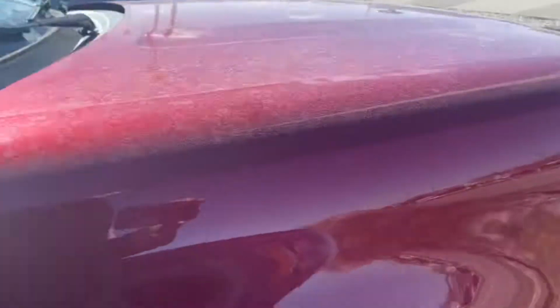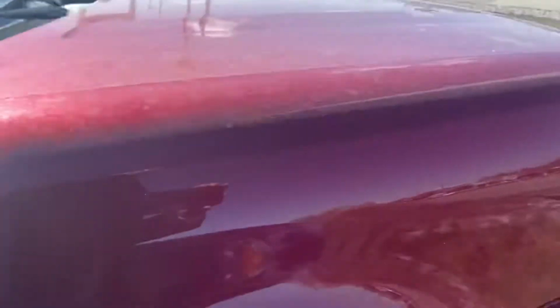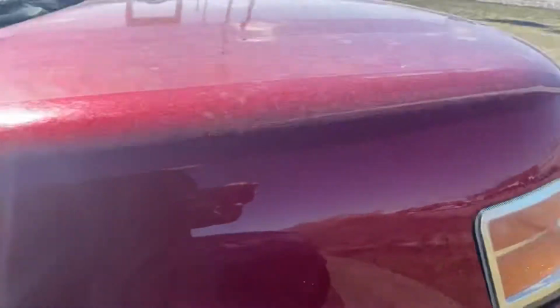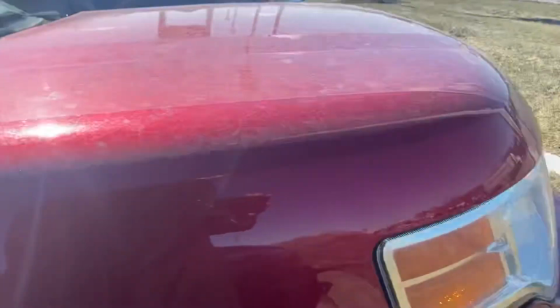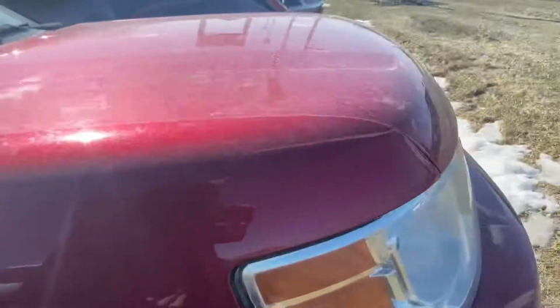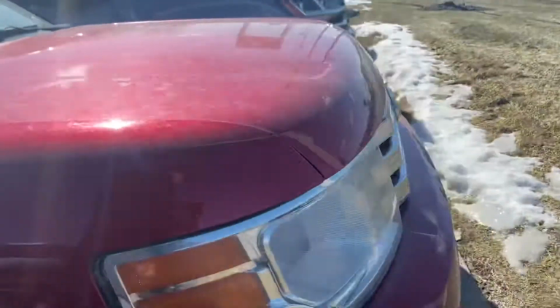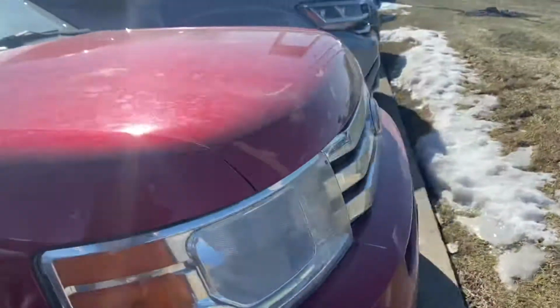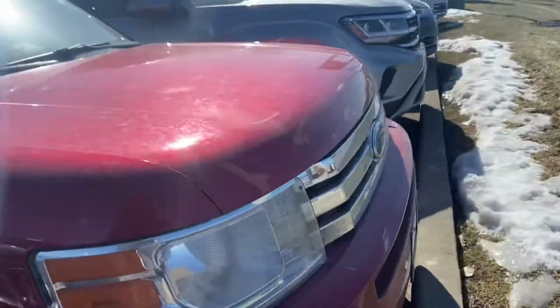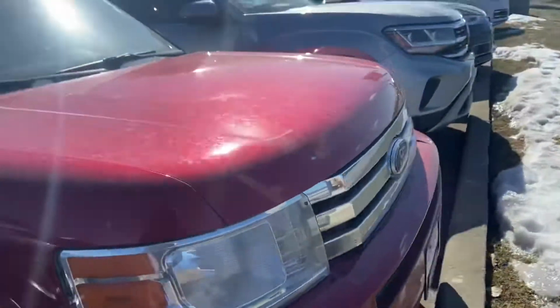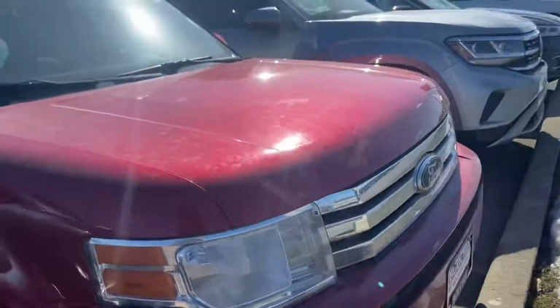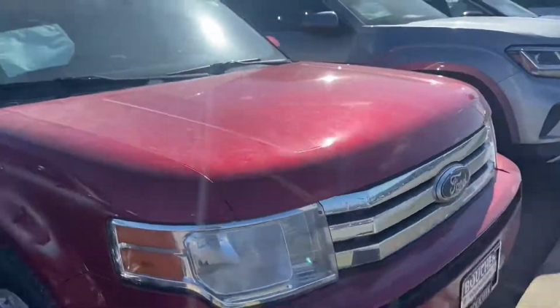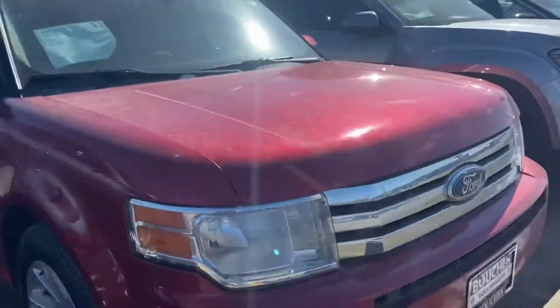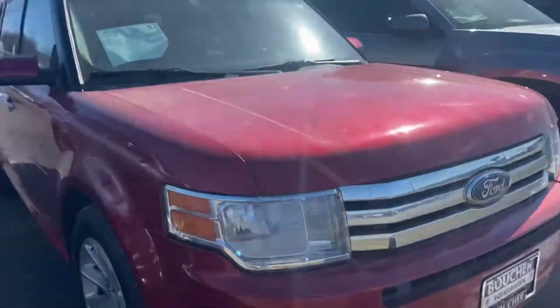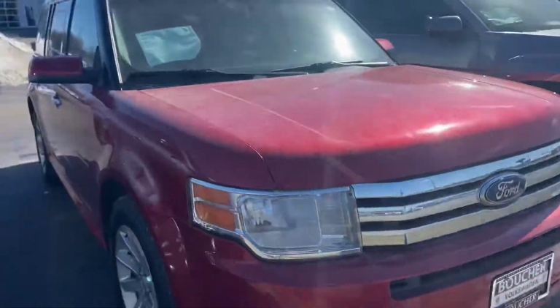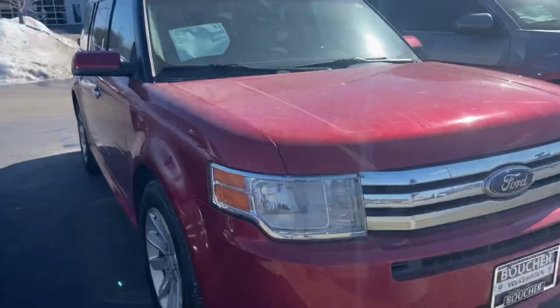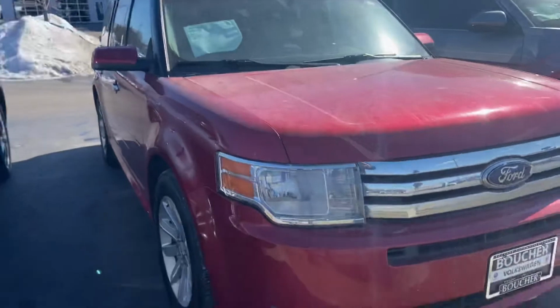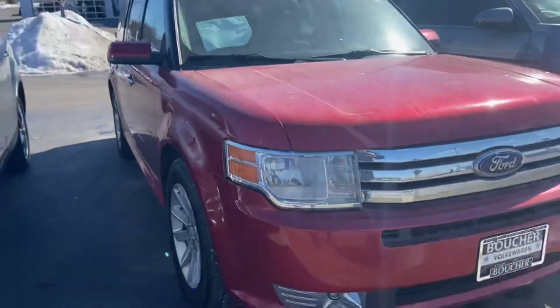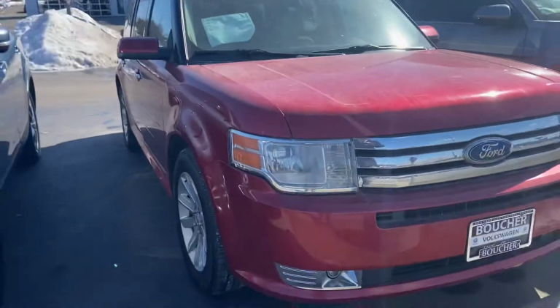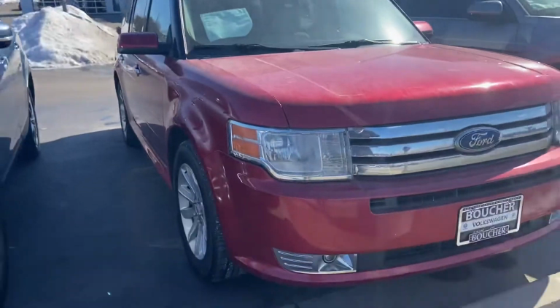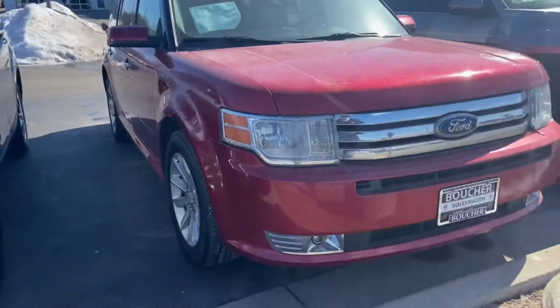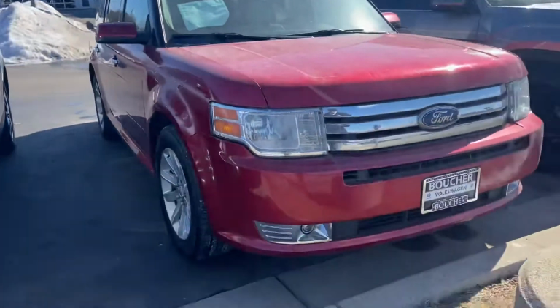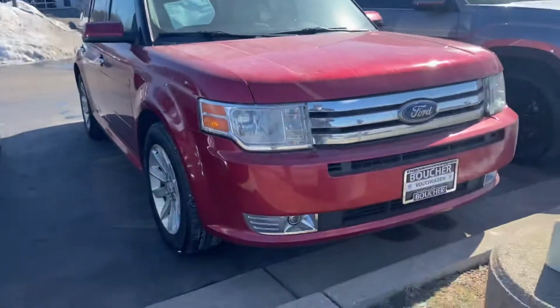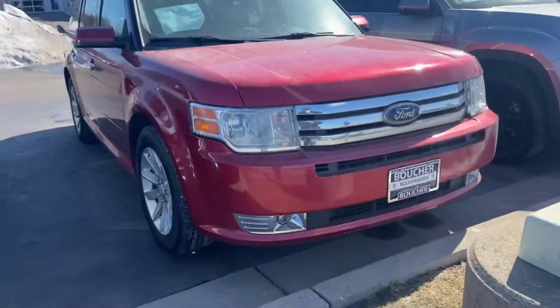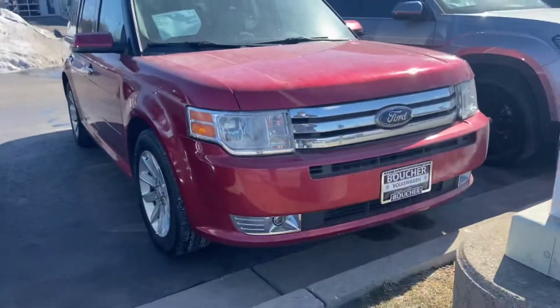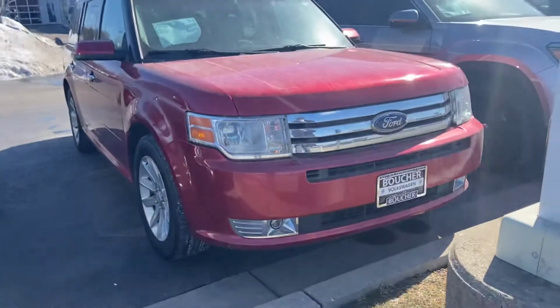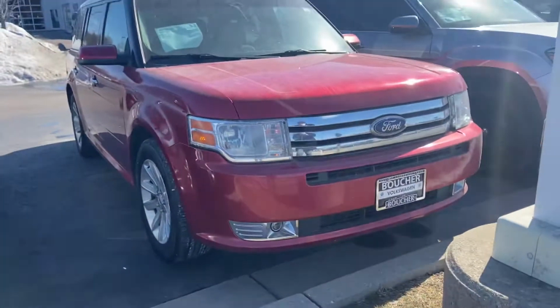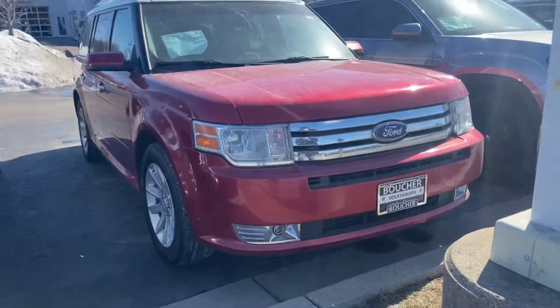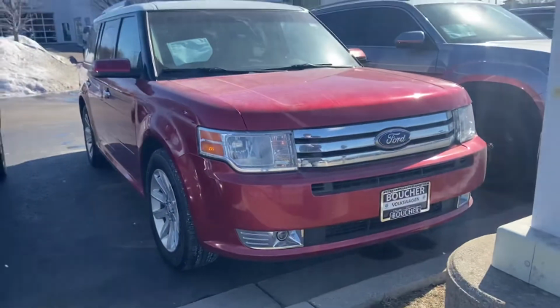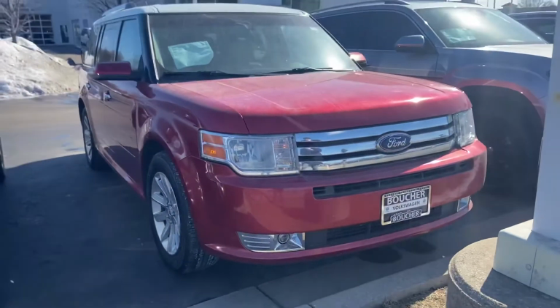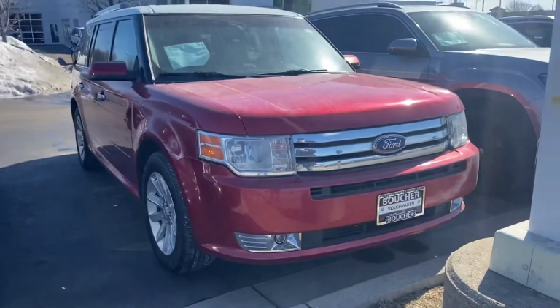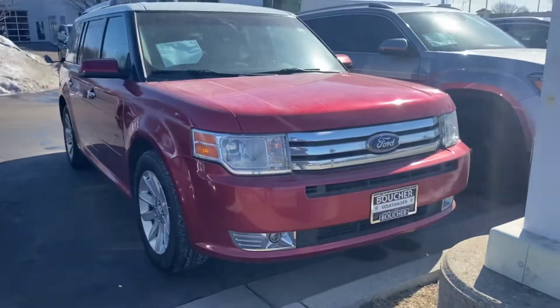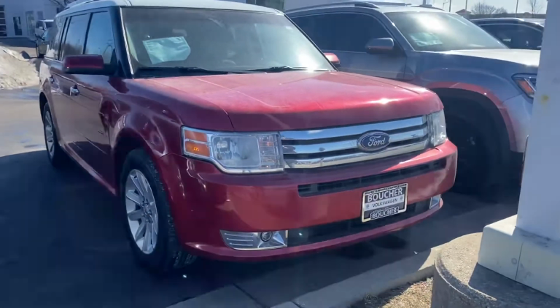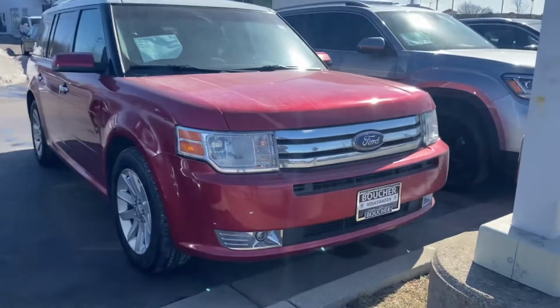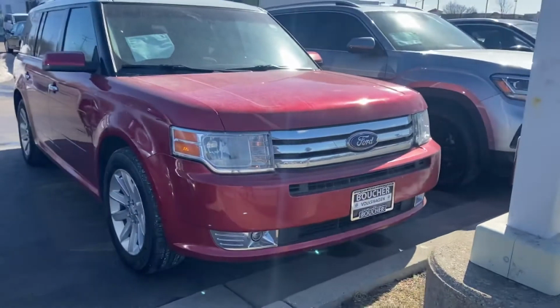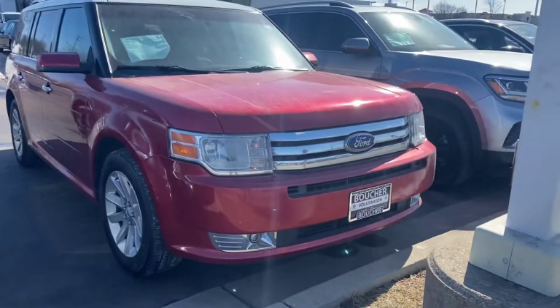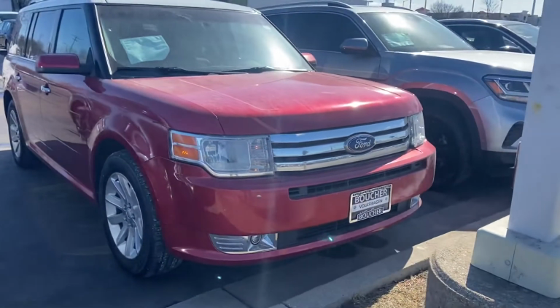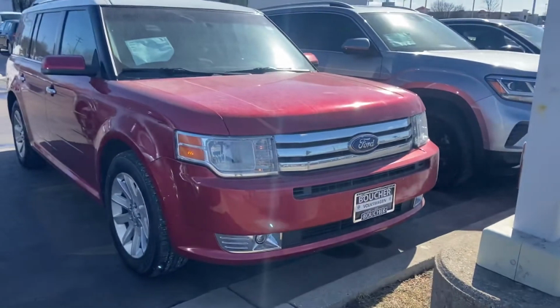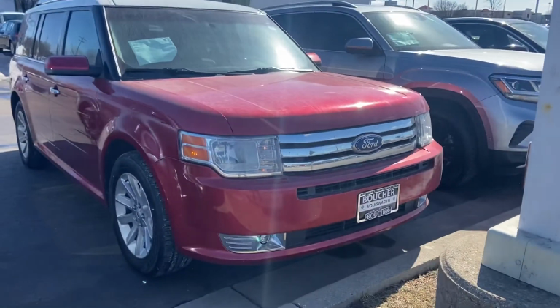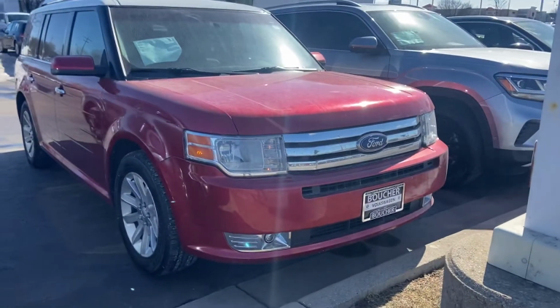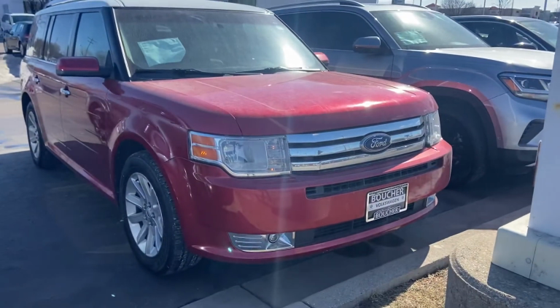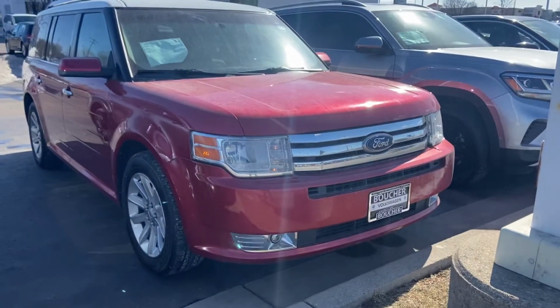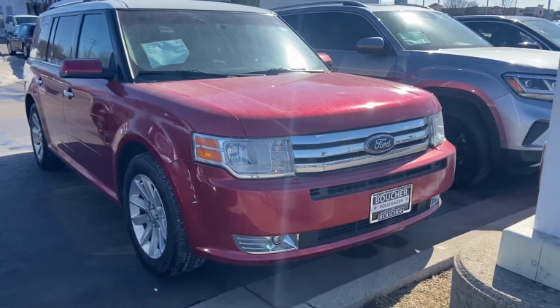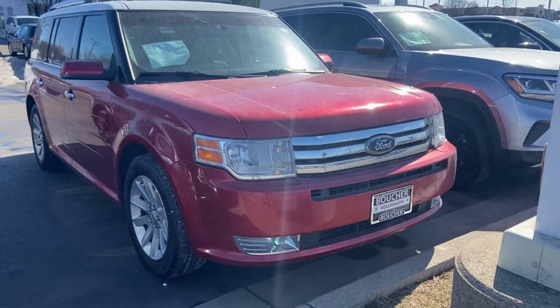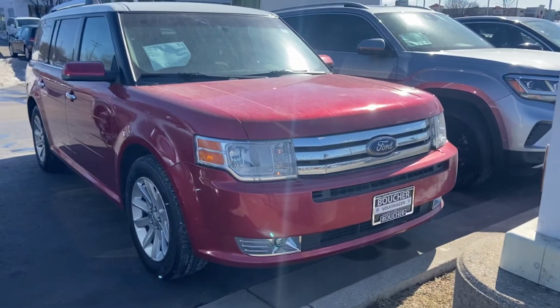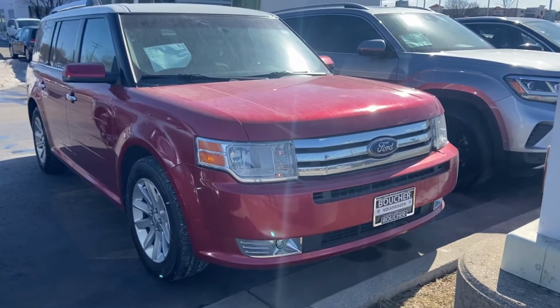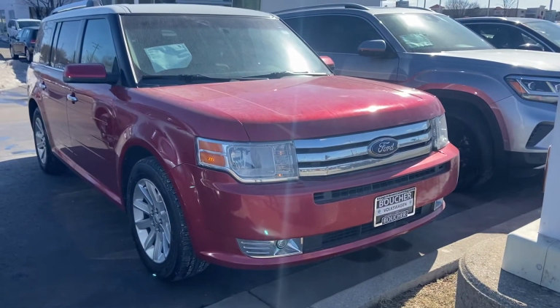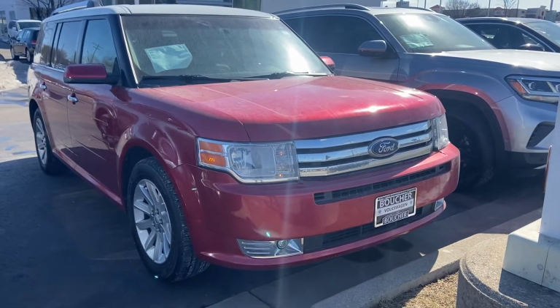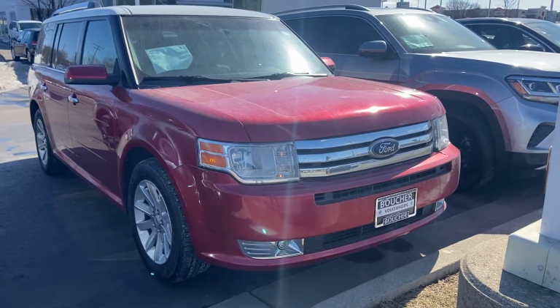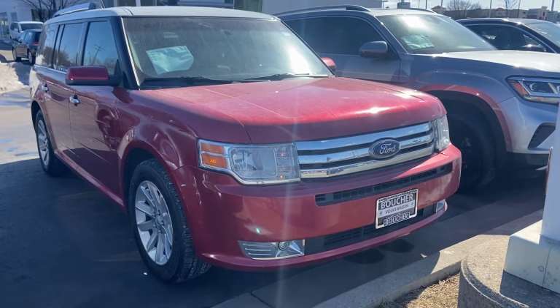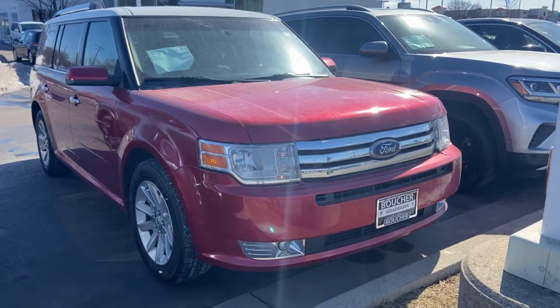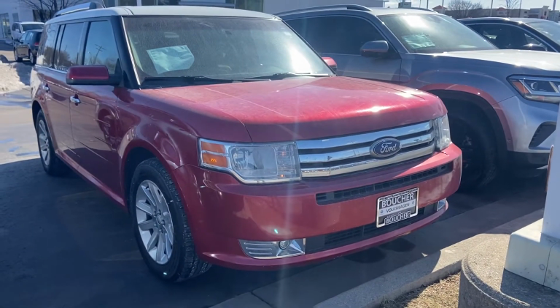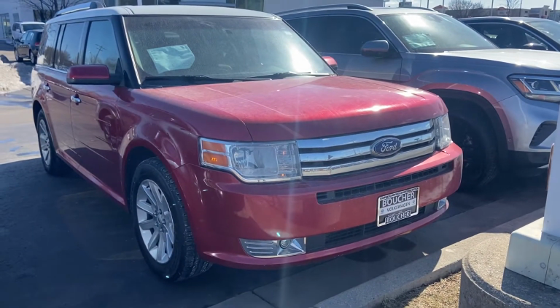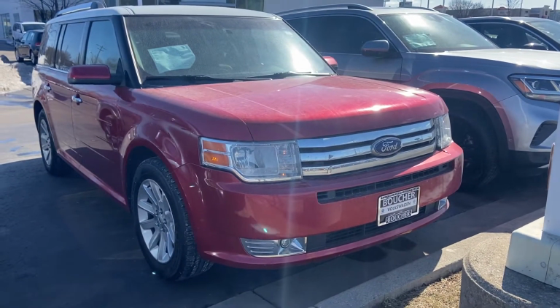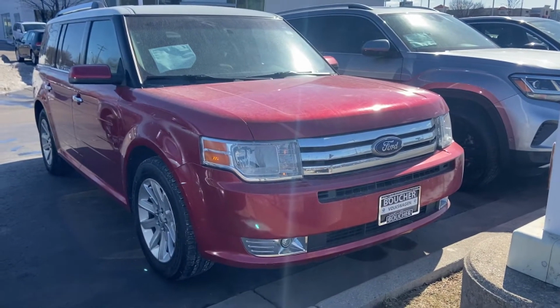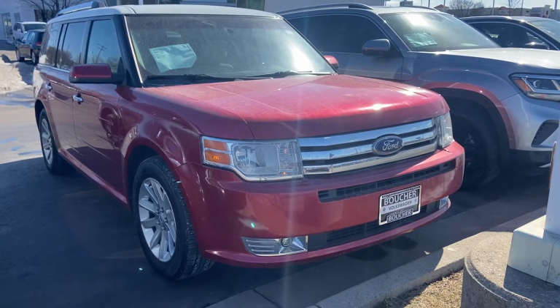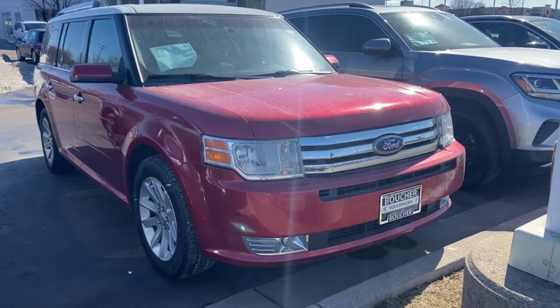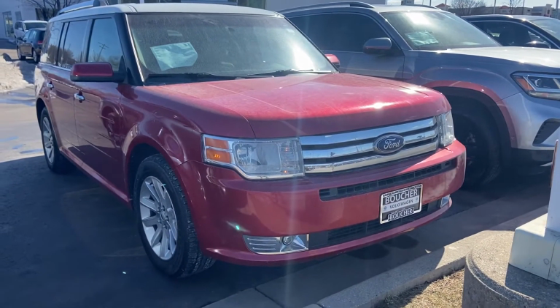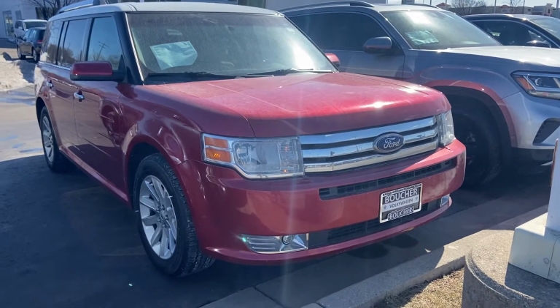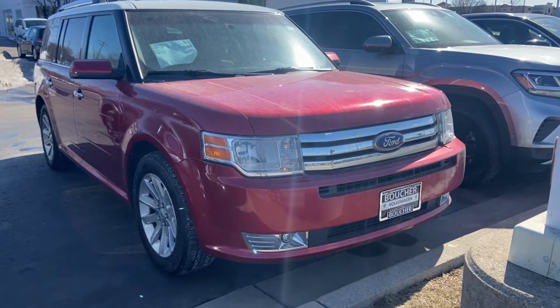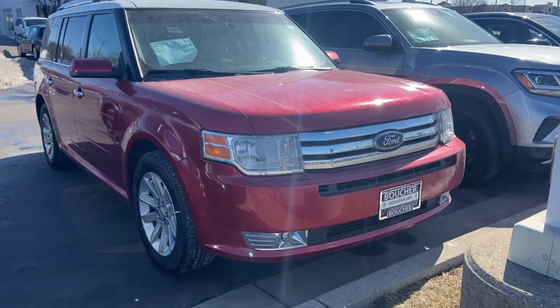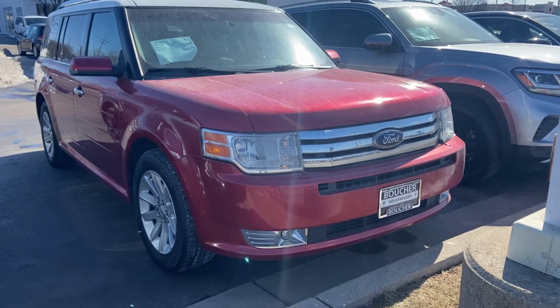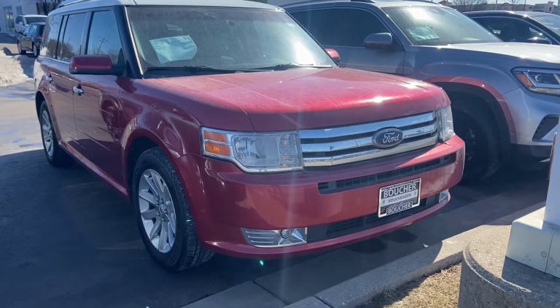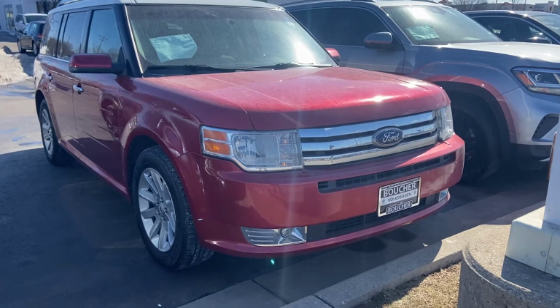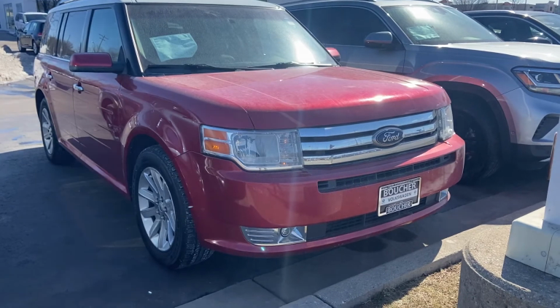Be happy to arrange a test drive or answer any questions you might have. You can reach me here at 414-525-1100. And again, my name is Nick.